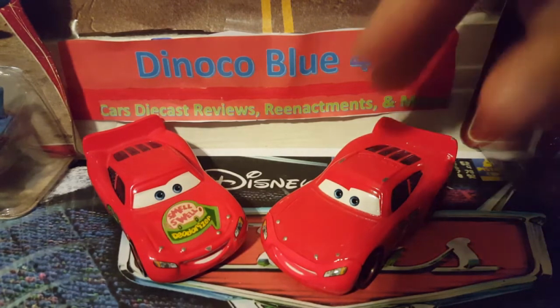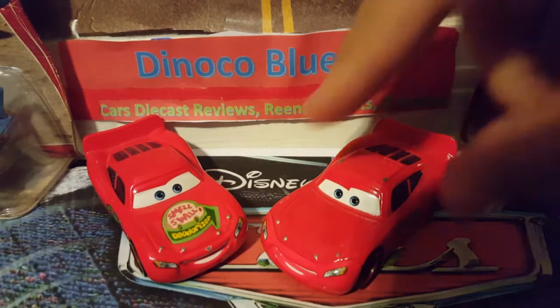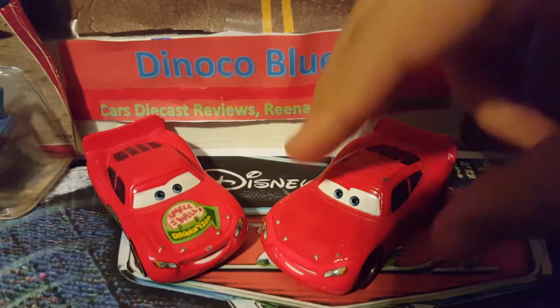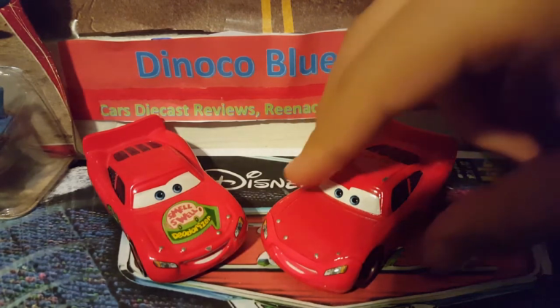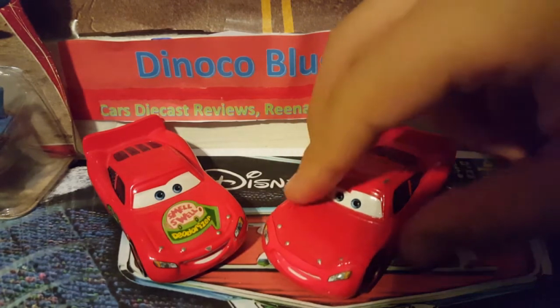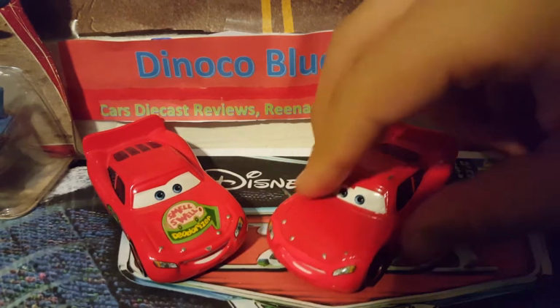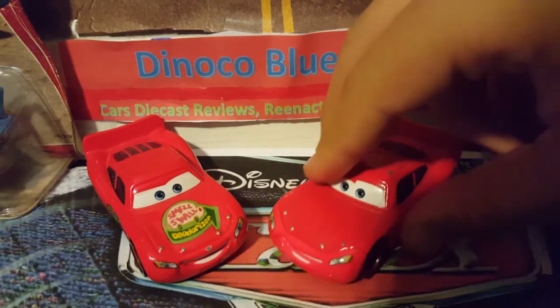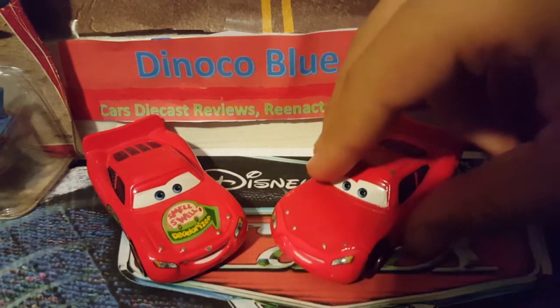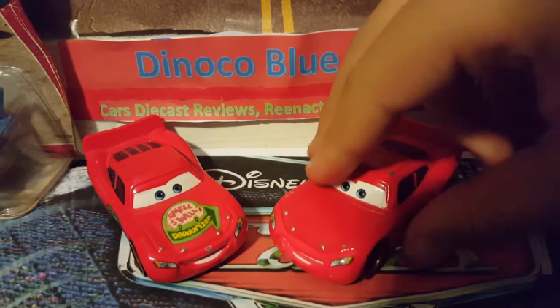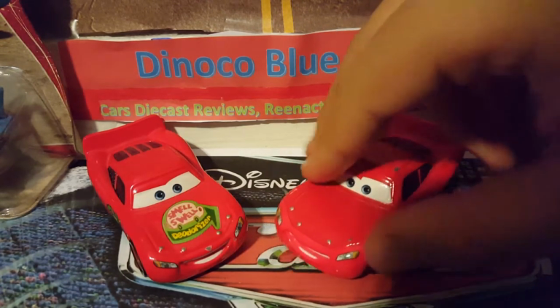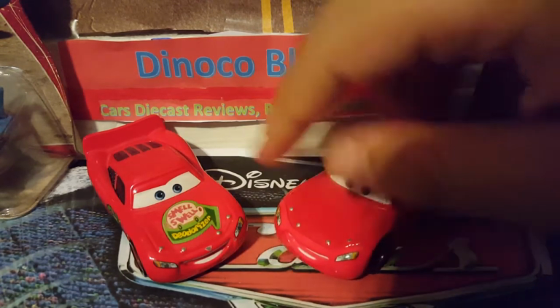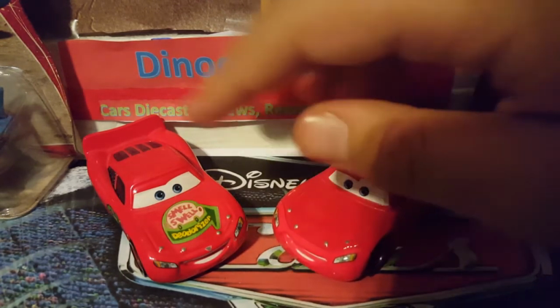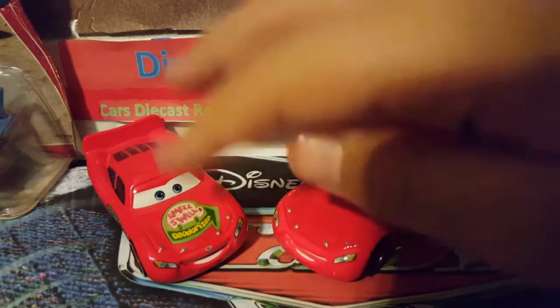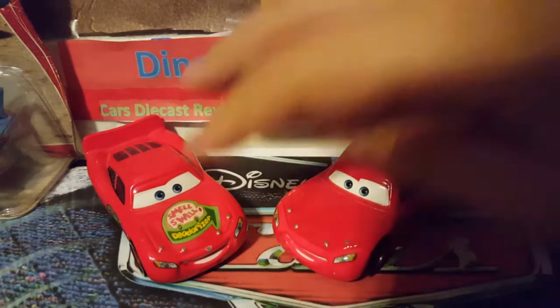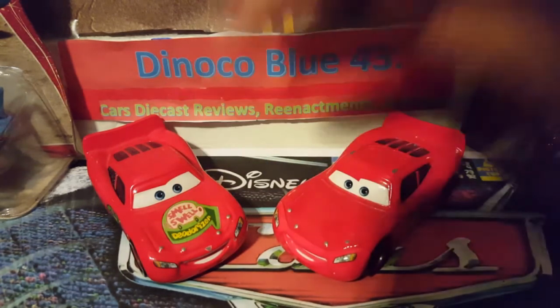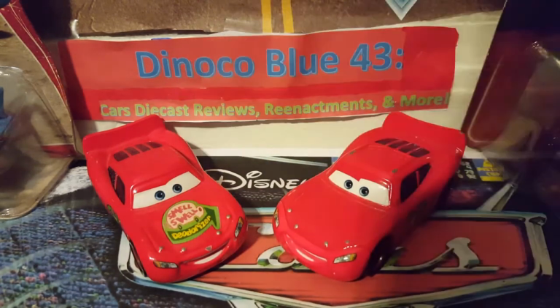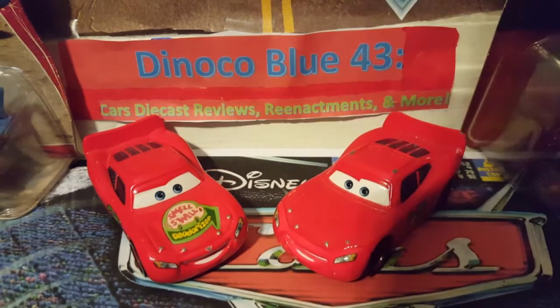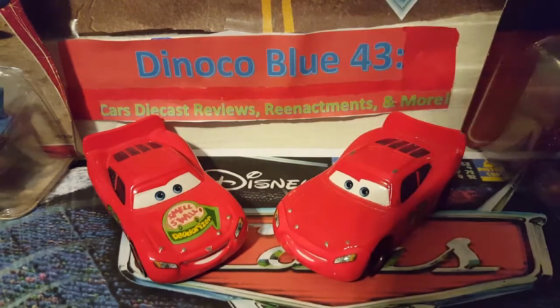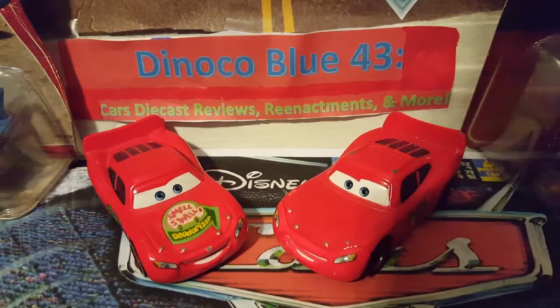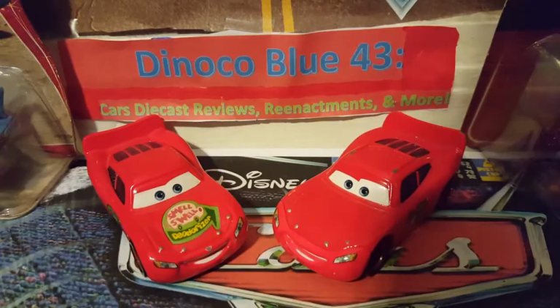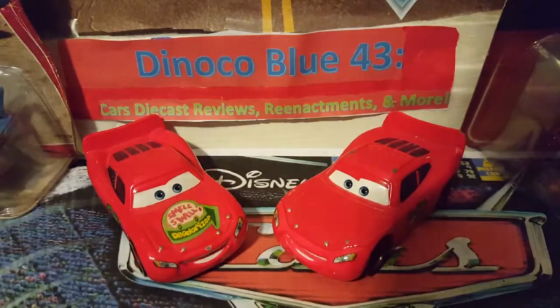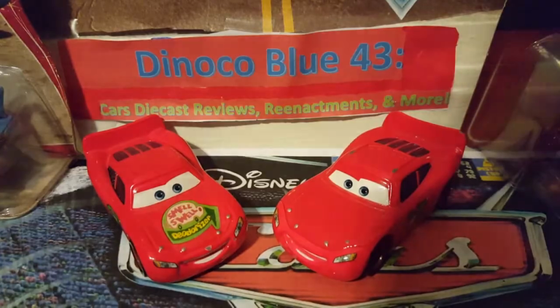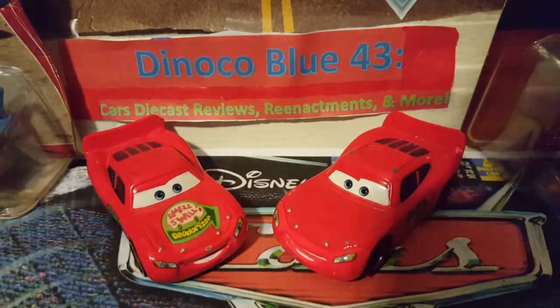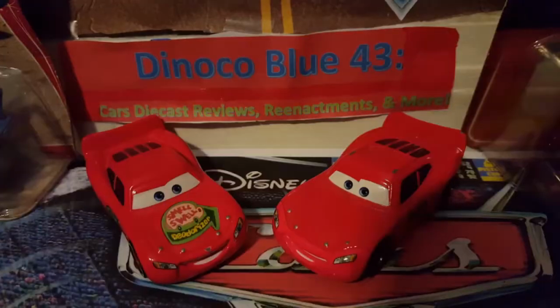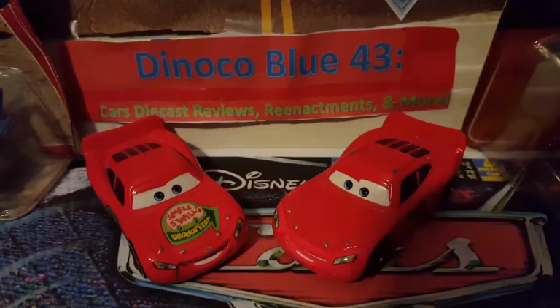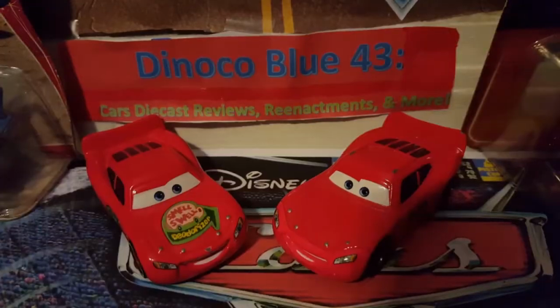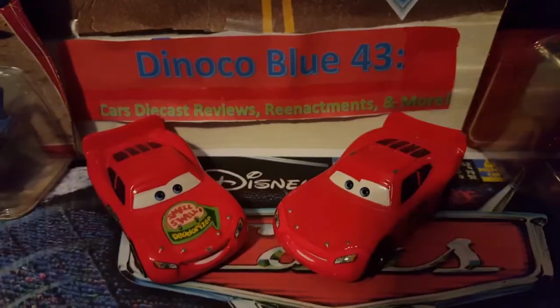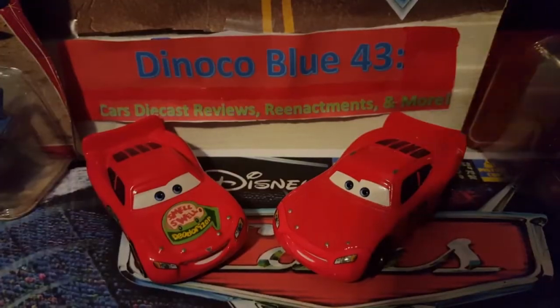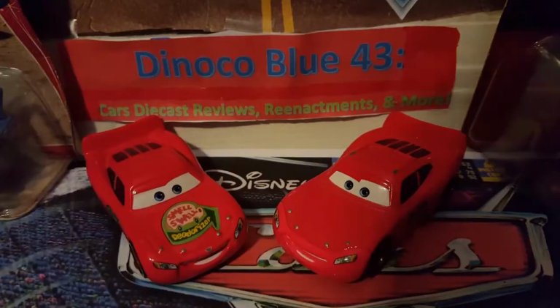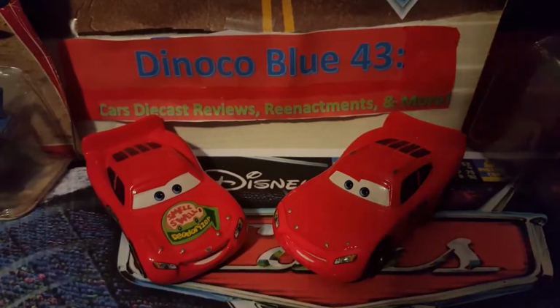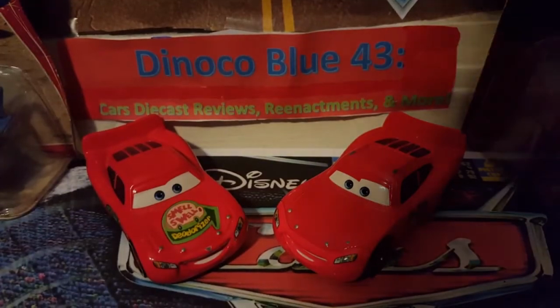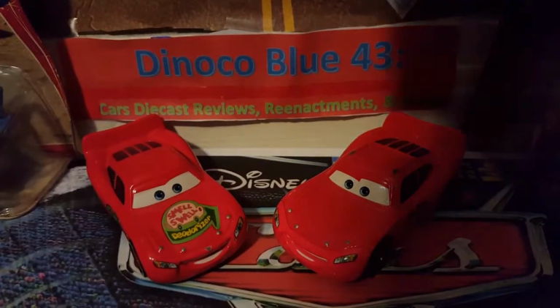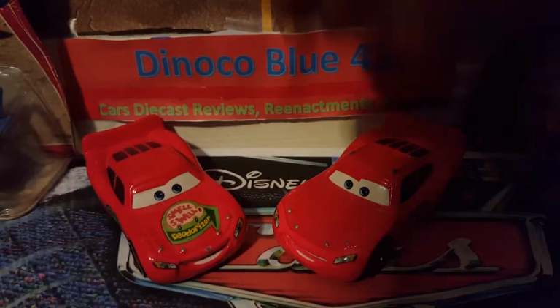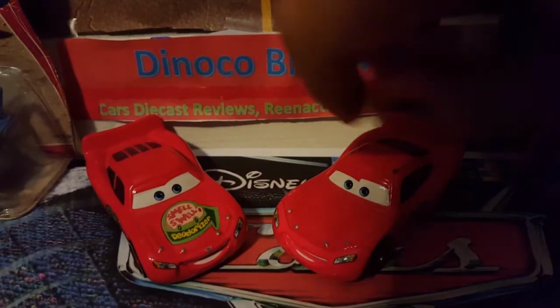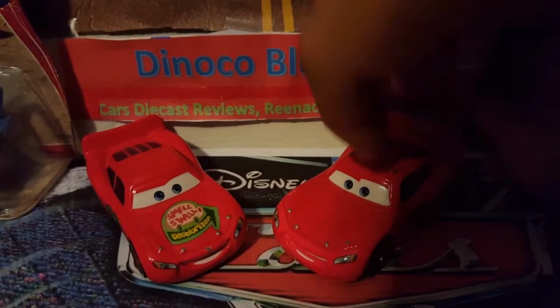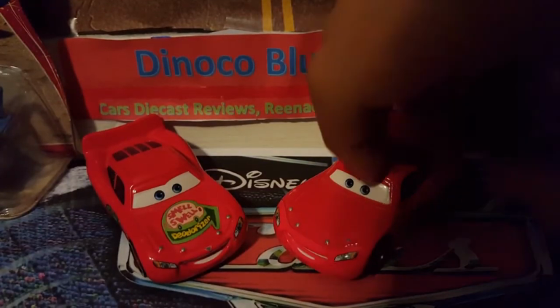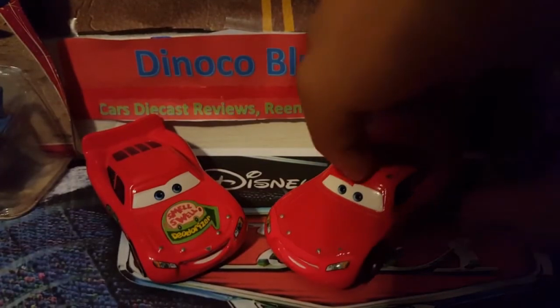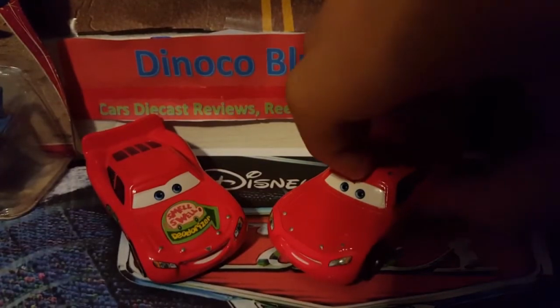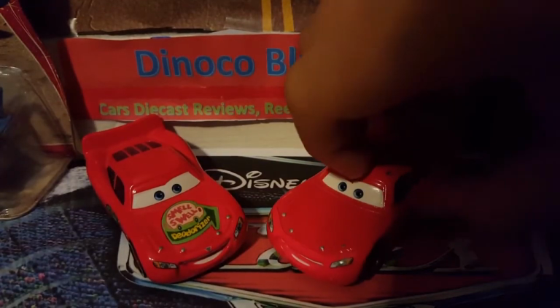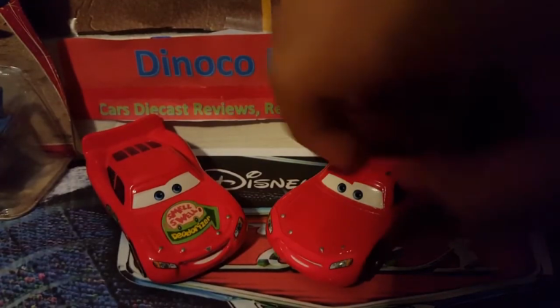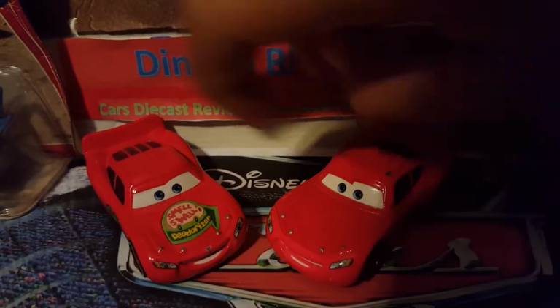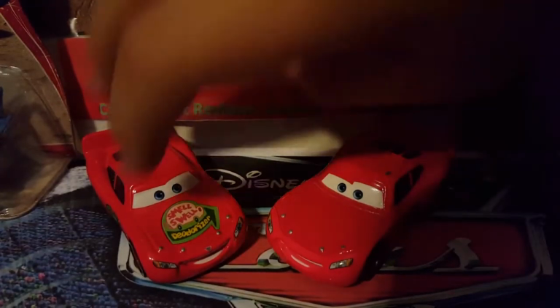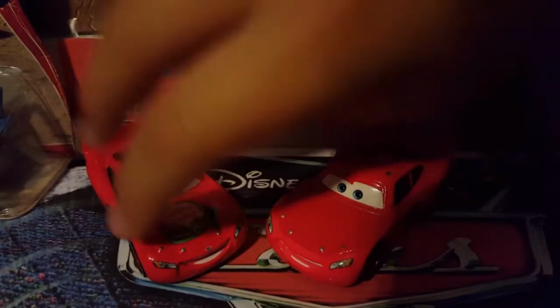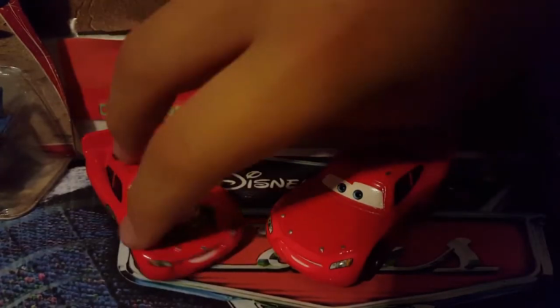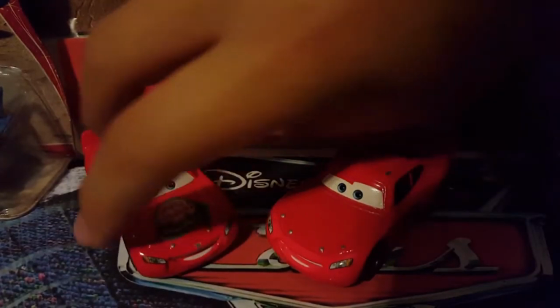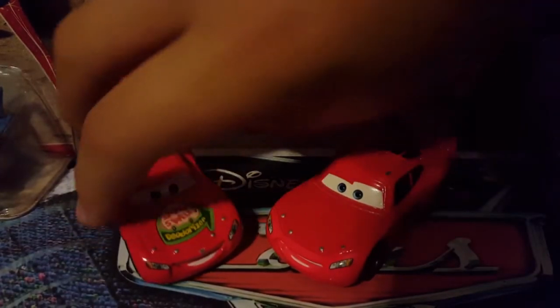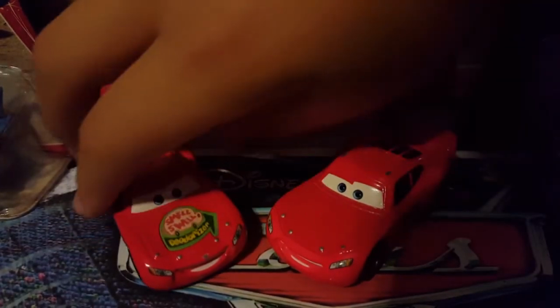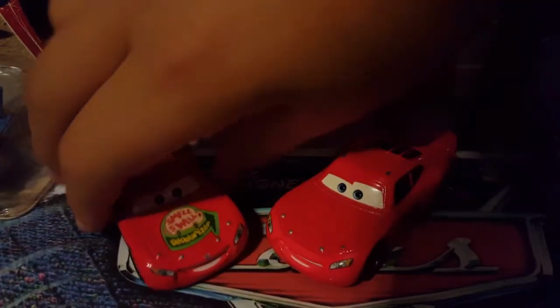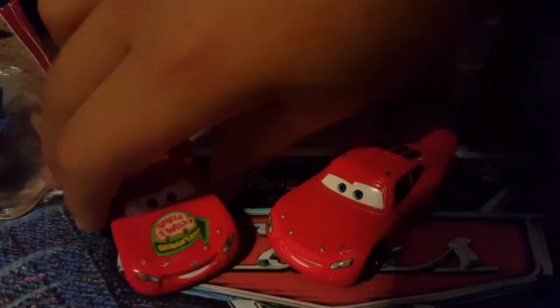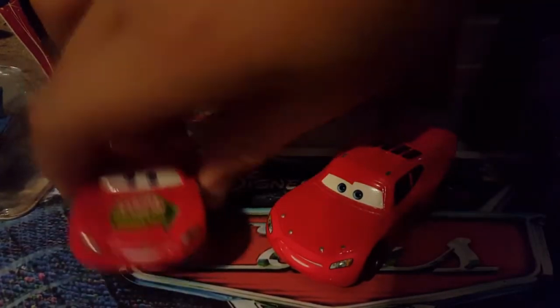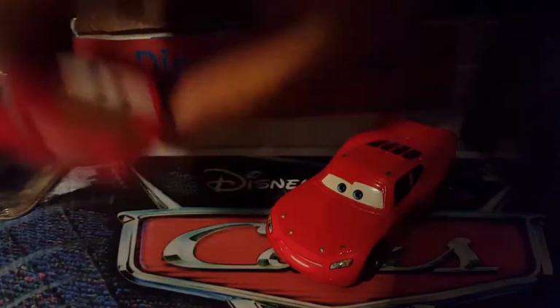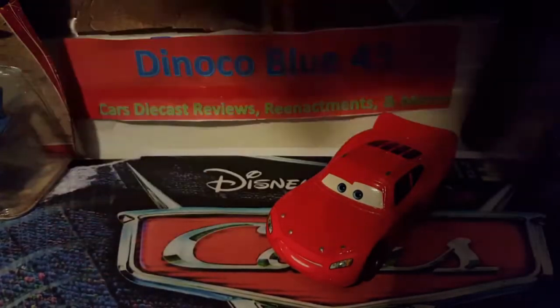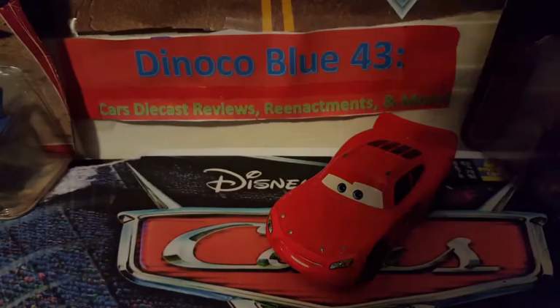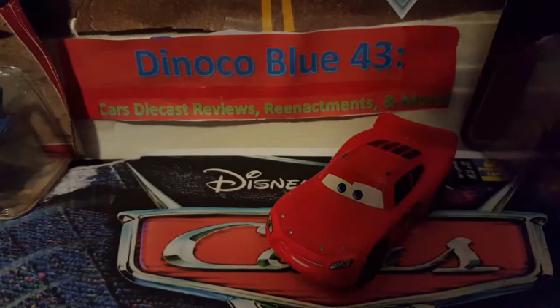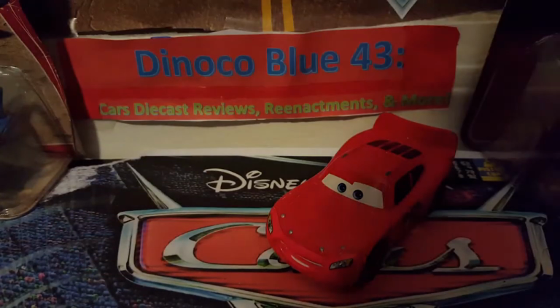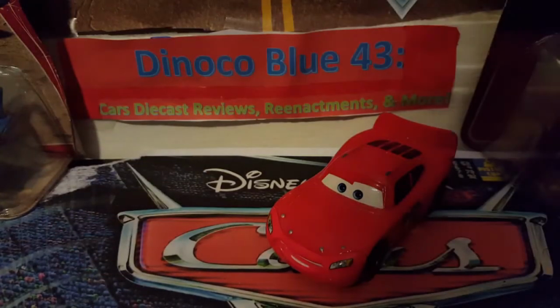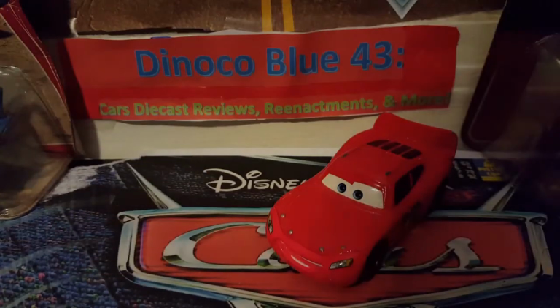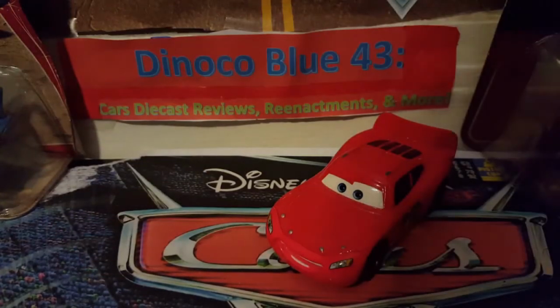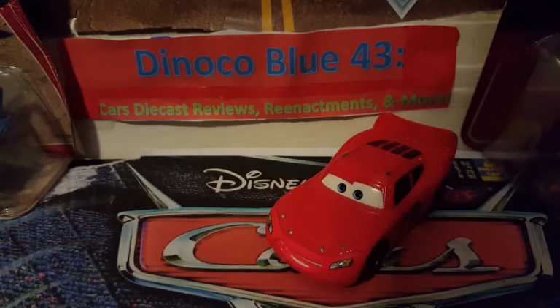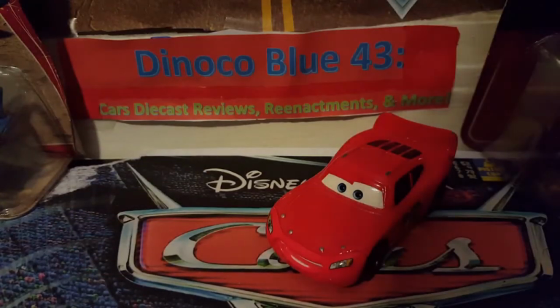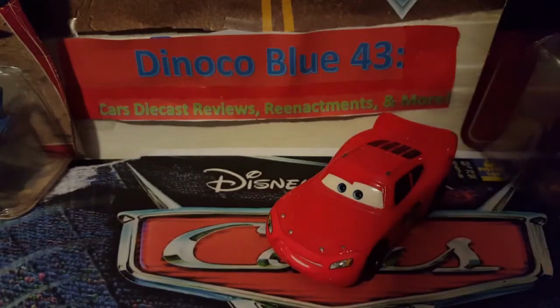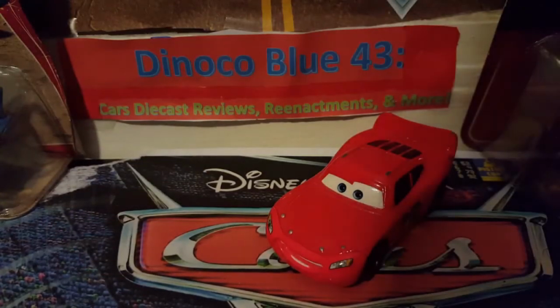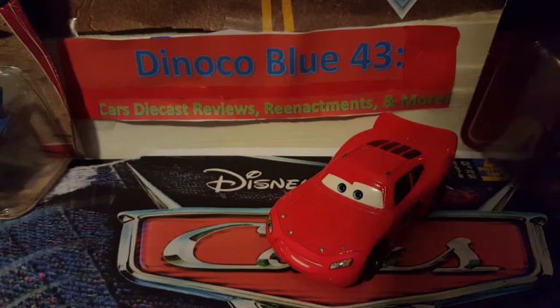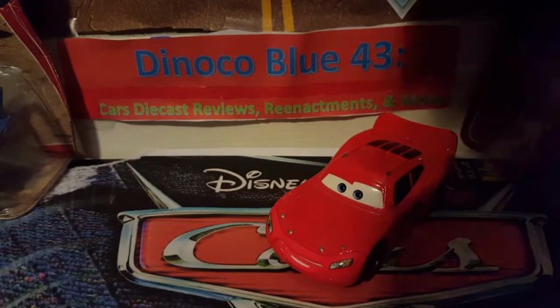Anyway, let's get right on with the review of the Sponsorless McQueen and the Smell Swell Lady McQueen. We're going to start off with the Sponsorless Lady McQueen, then move on to the Smell Swell Lady McQueen.